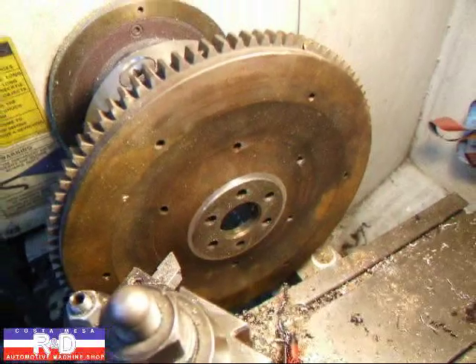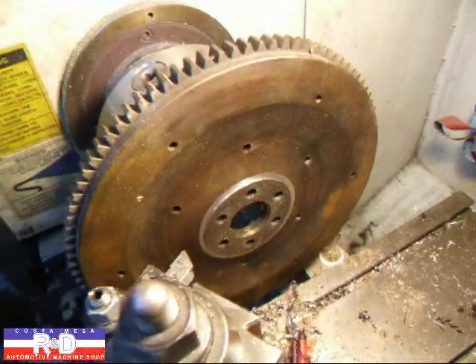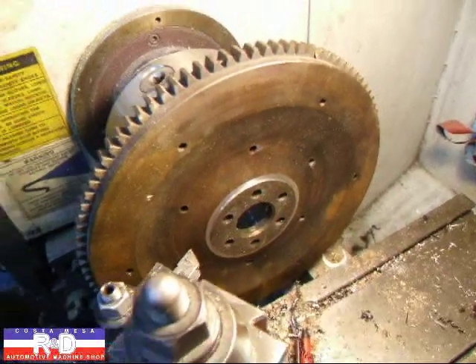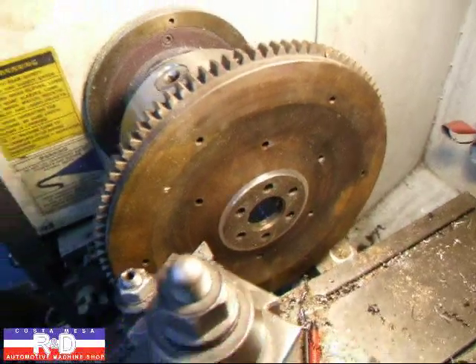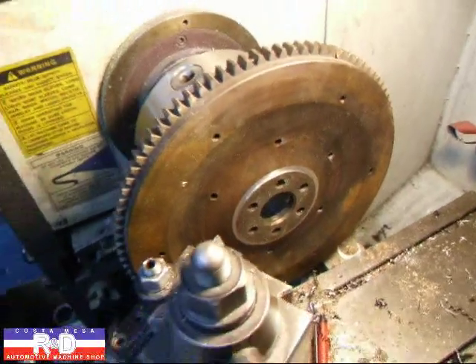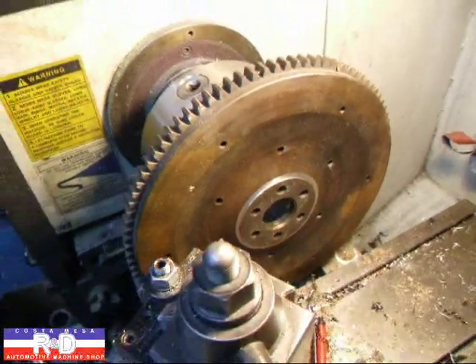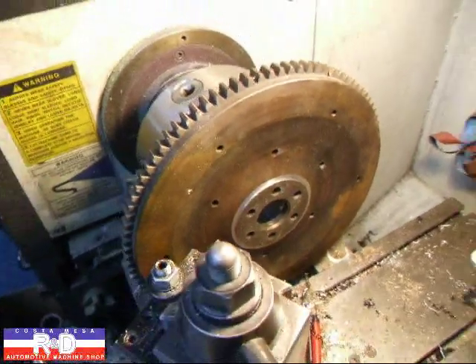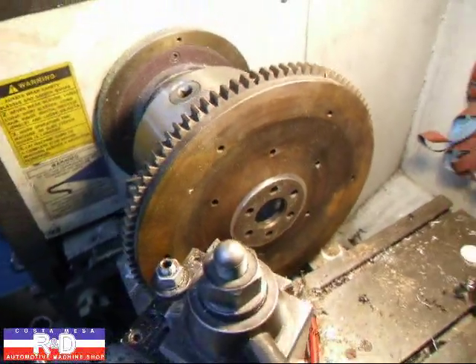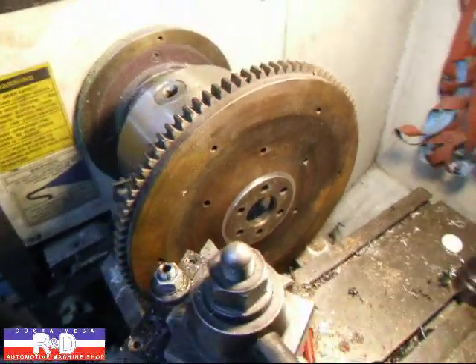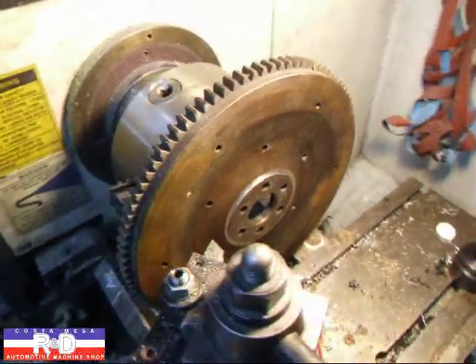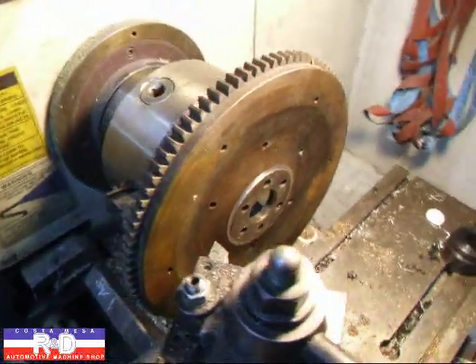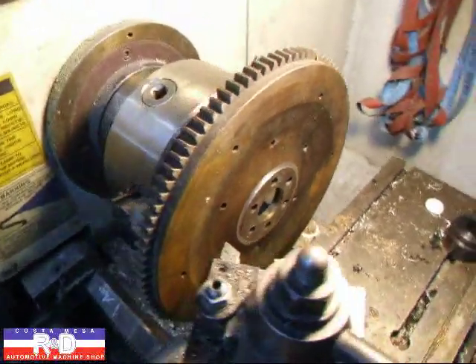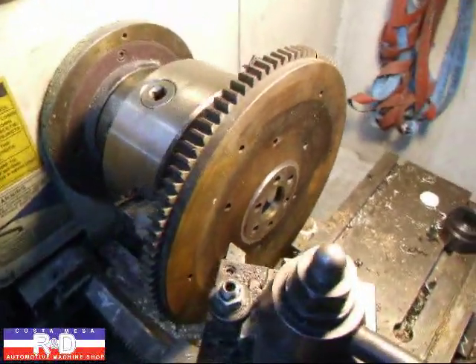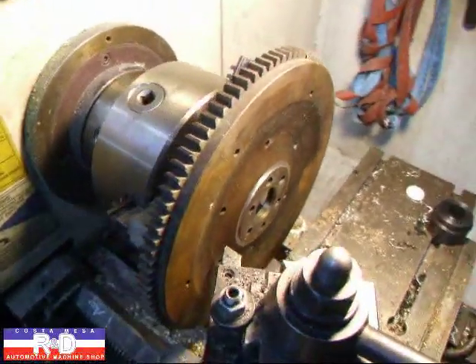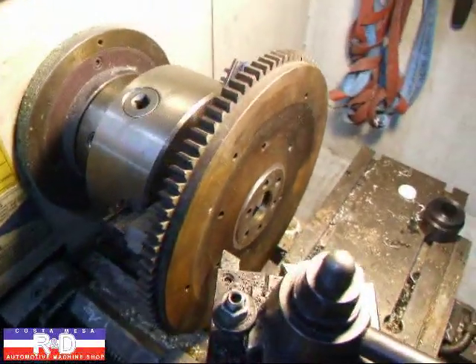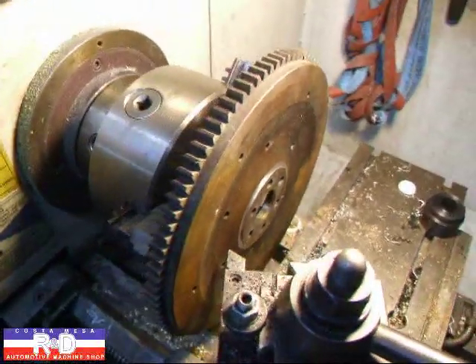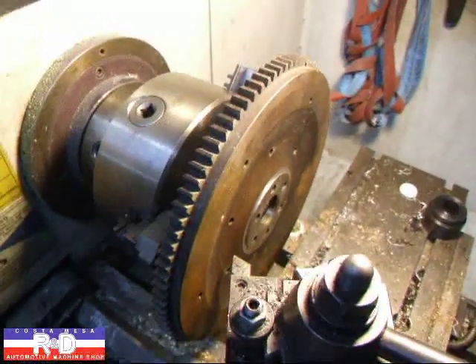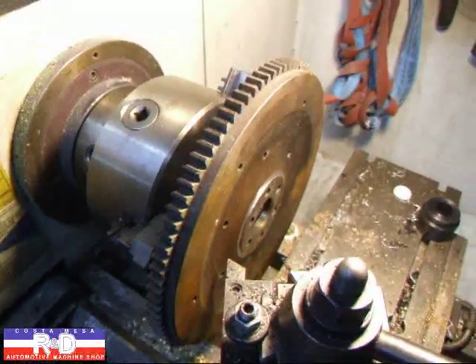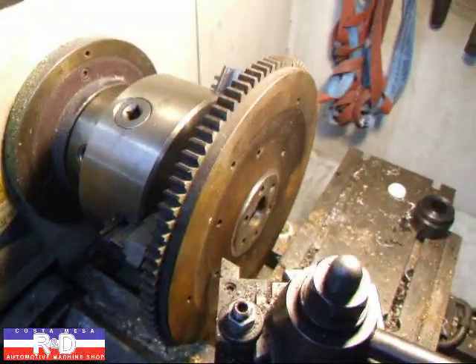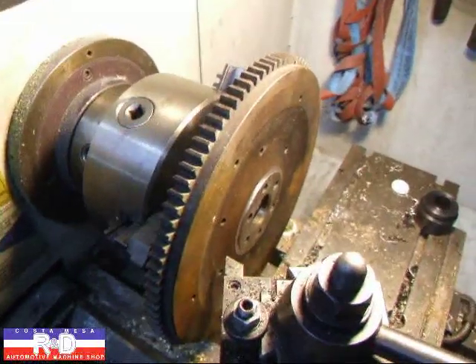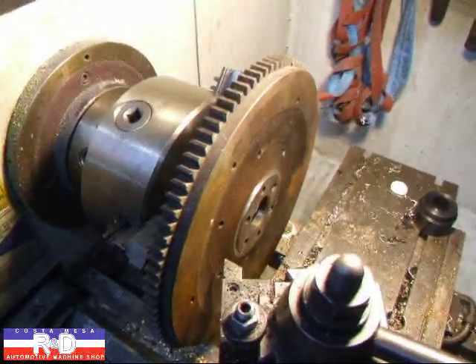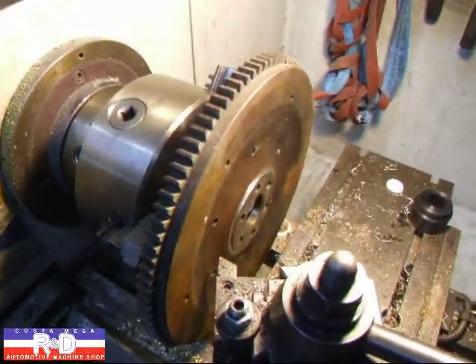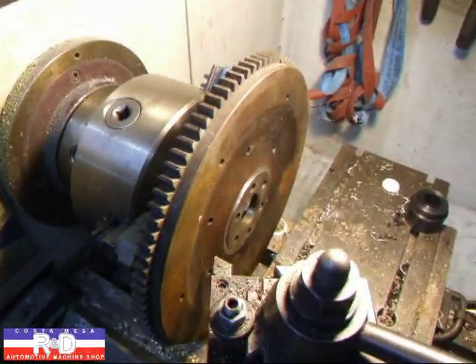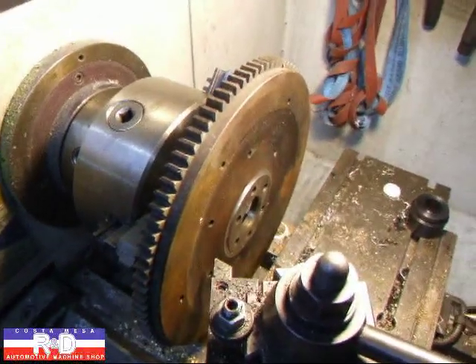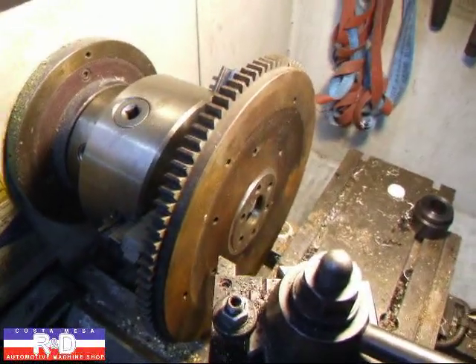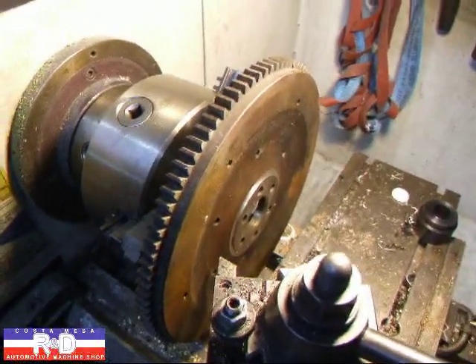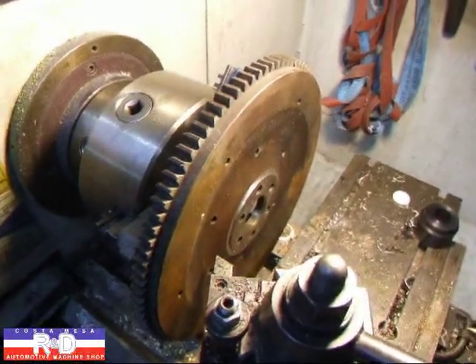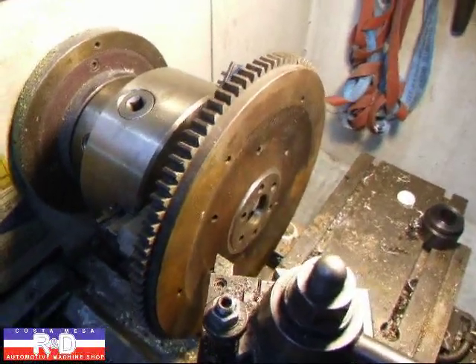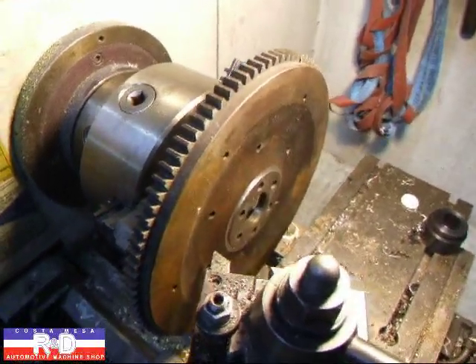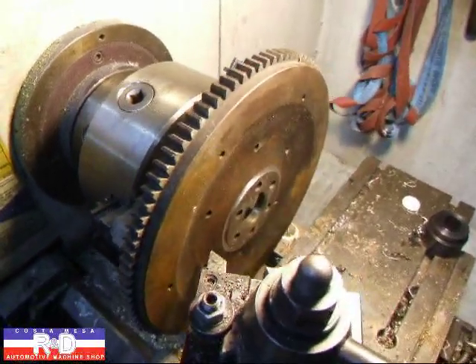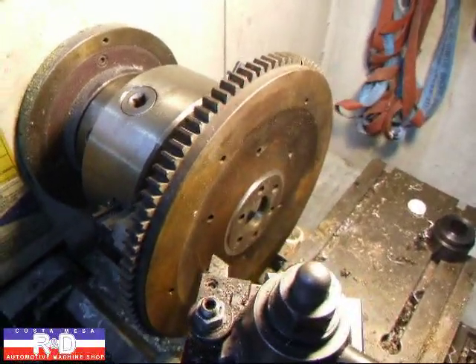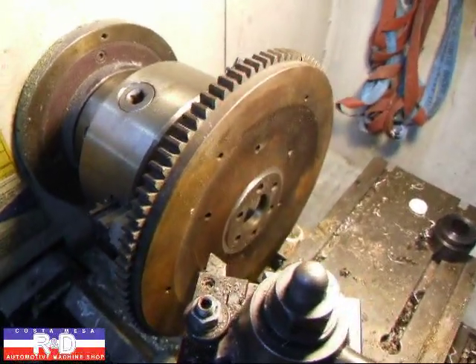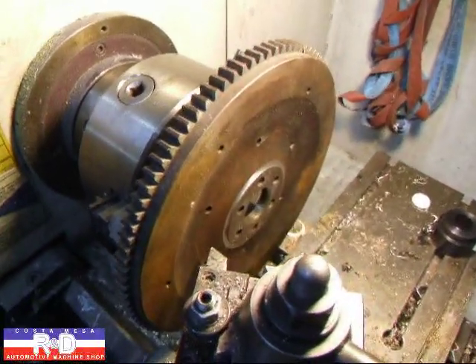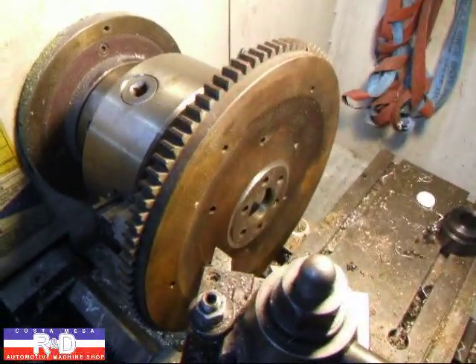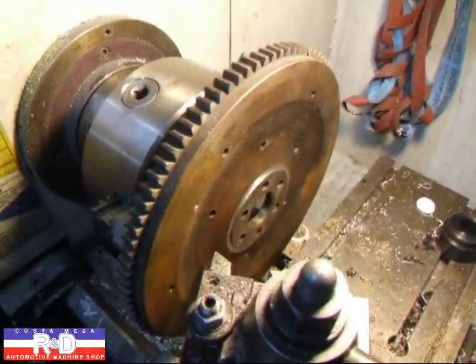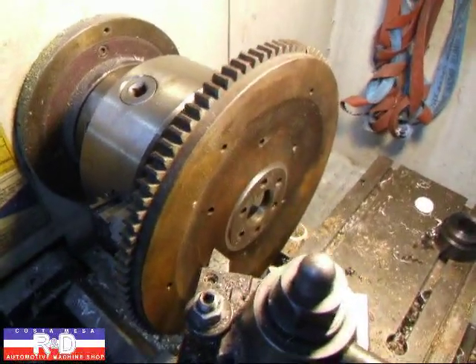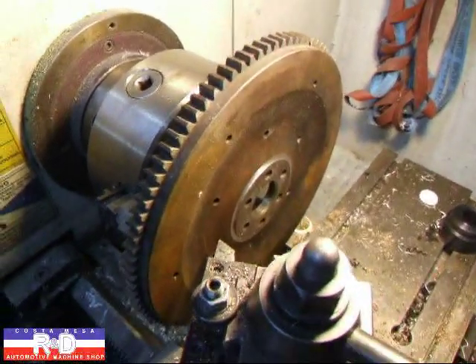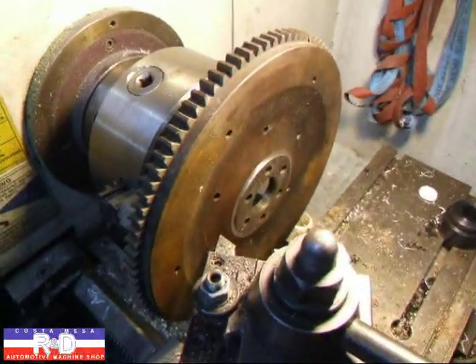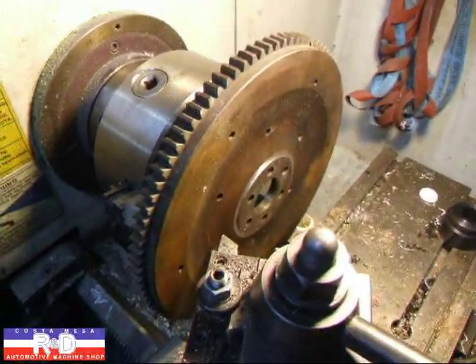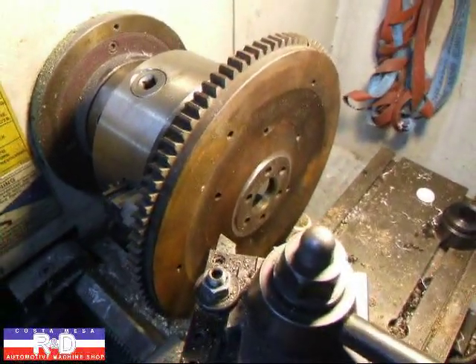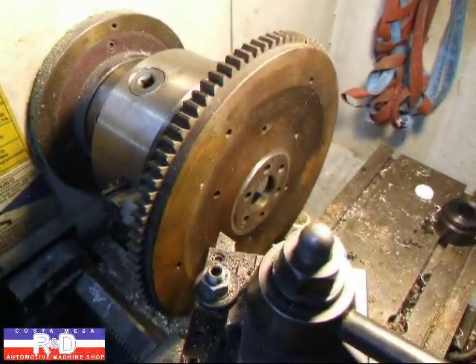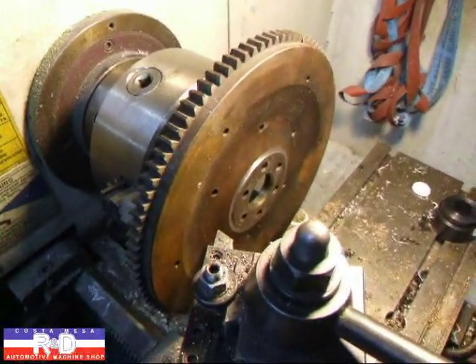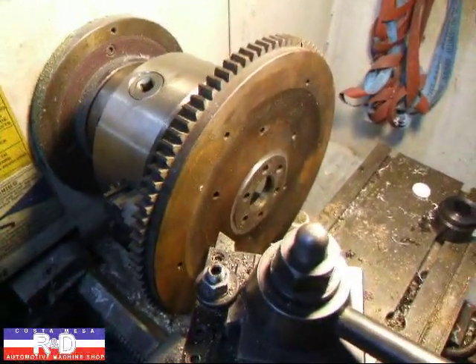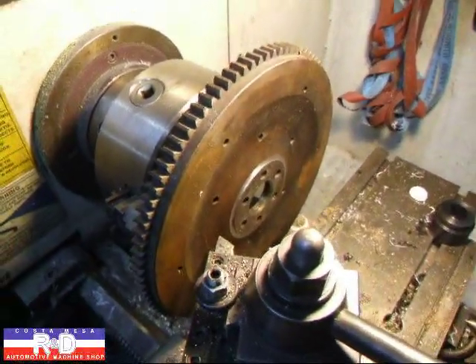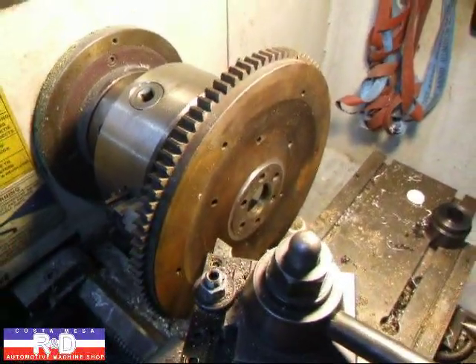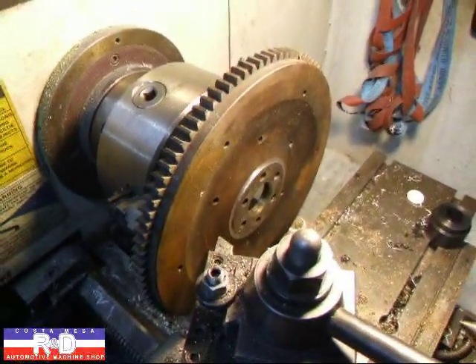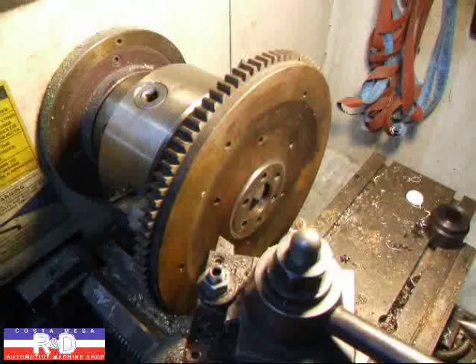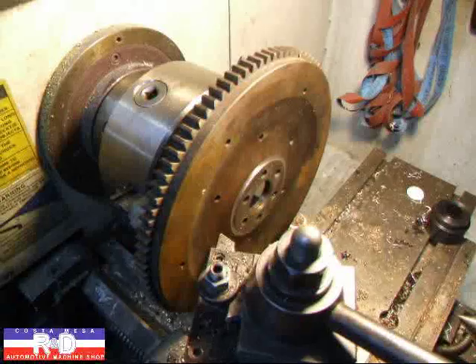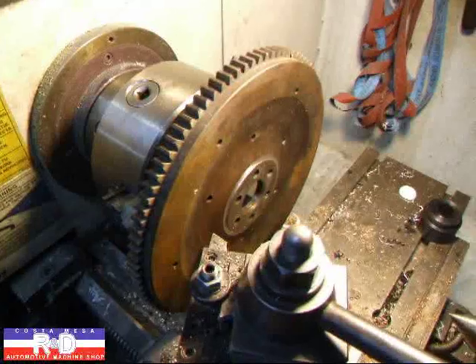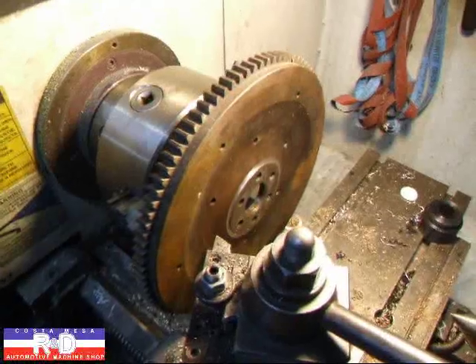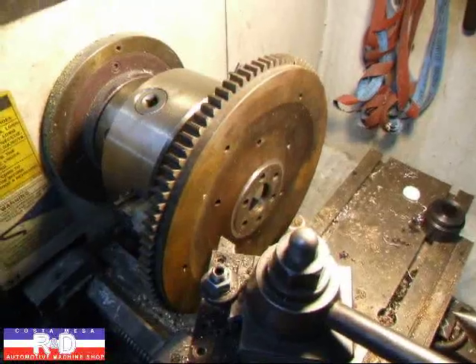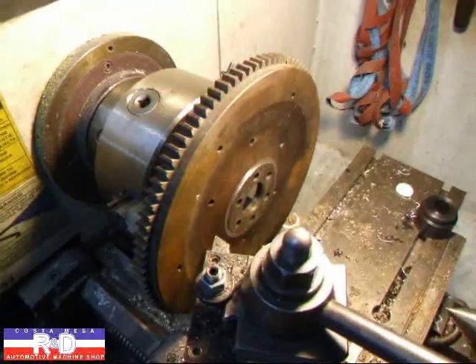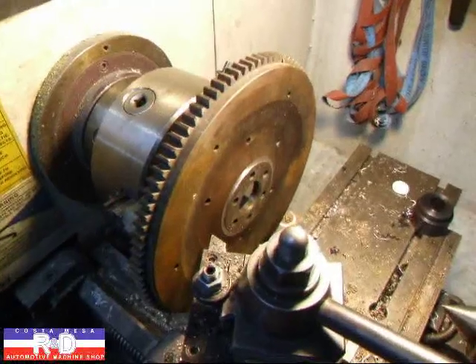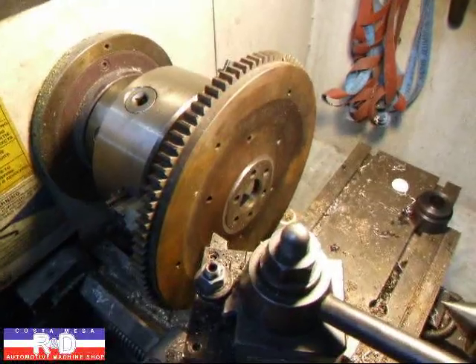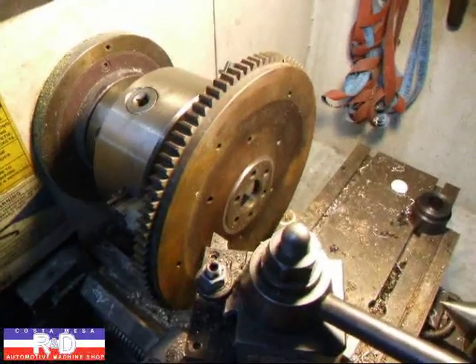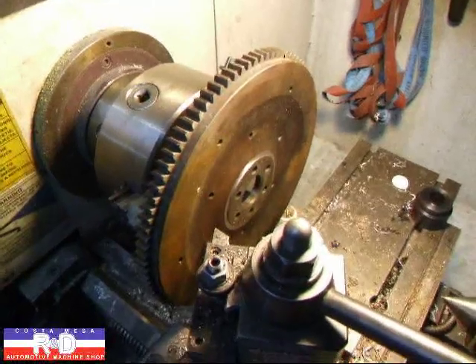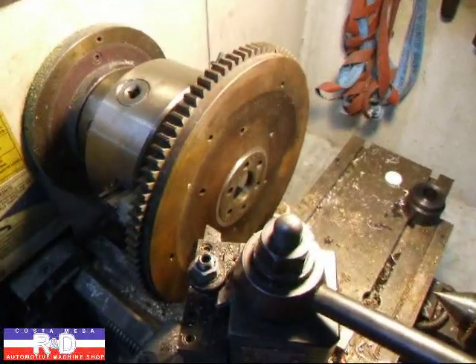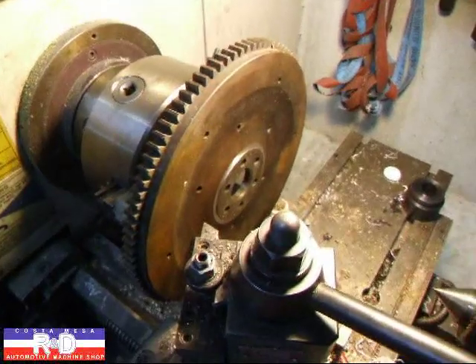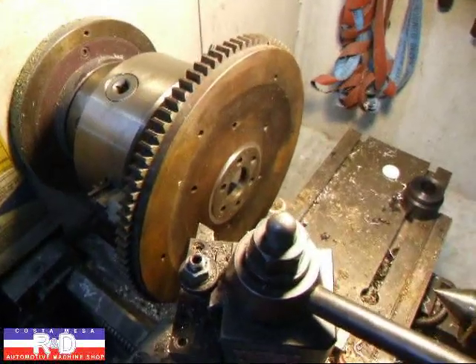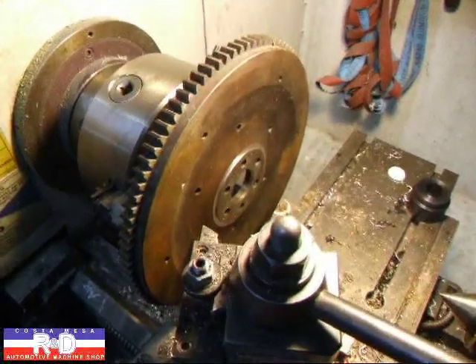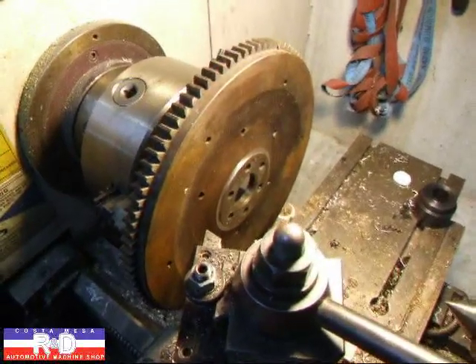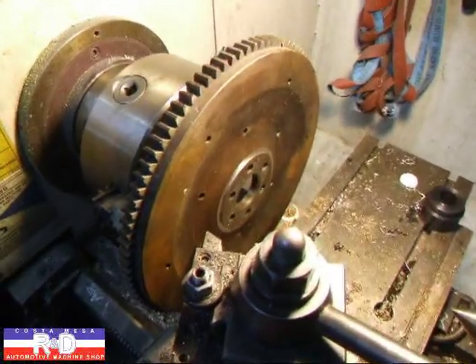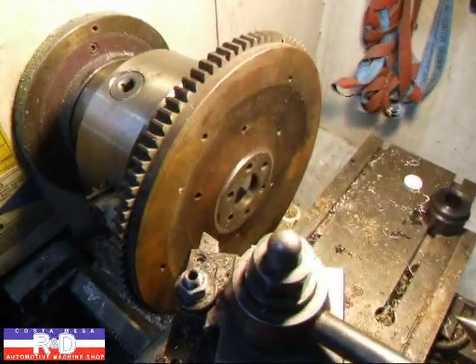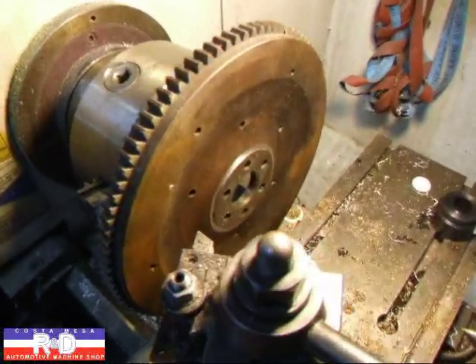If you have questions about modifying Fiat 600 flywheels or 850 flywheels, give me a call here at Costa Mesa R&D. We'll see you soon.